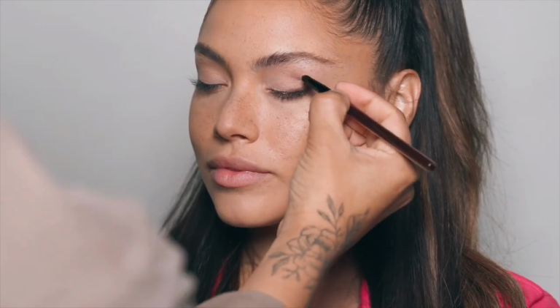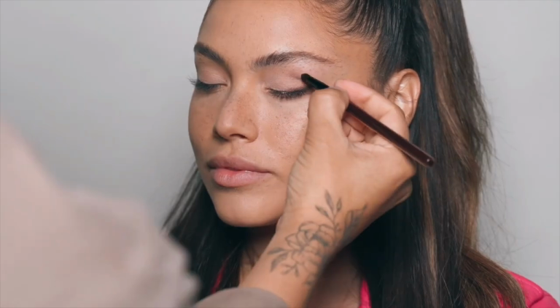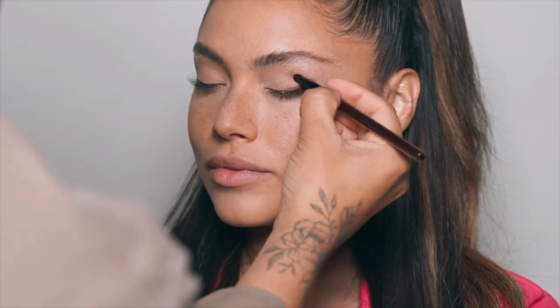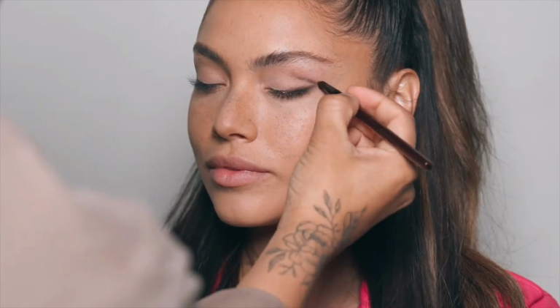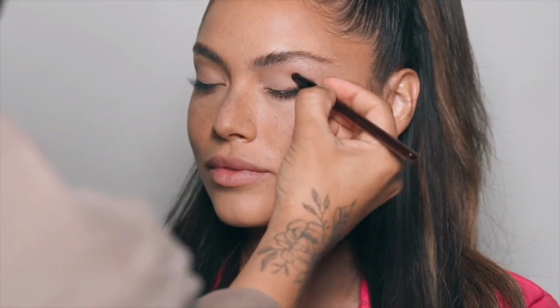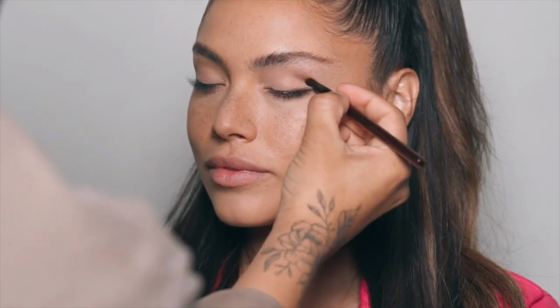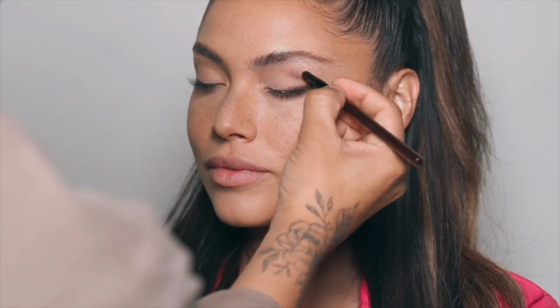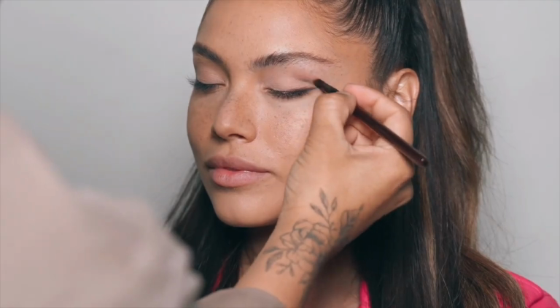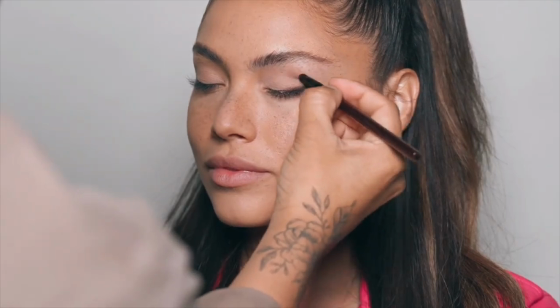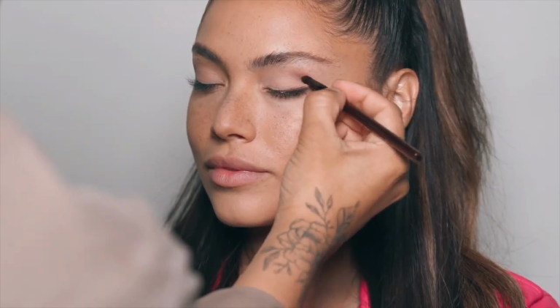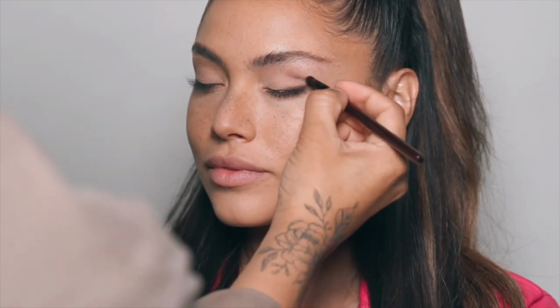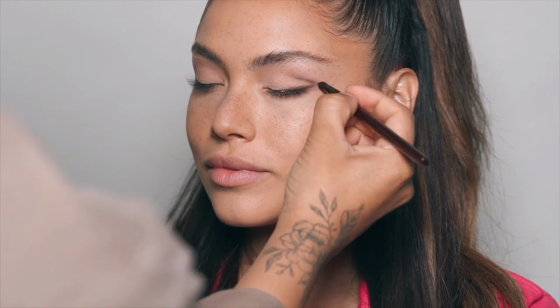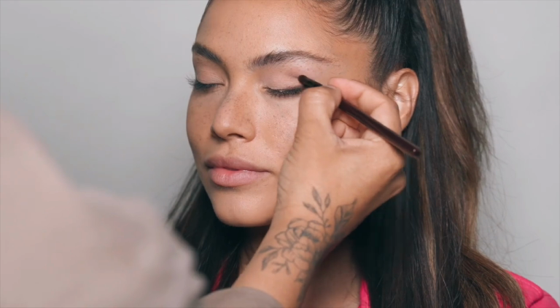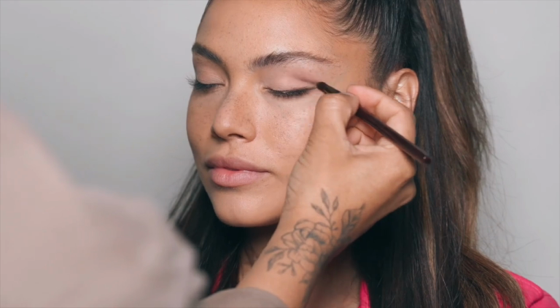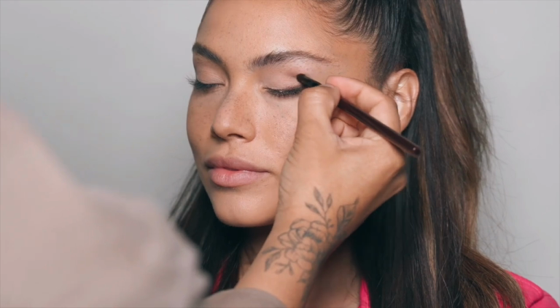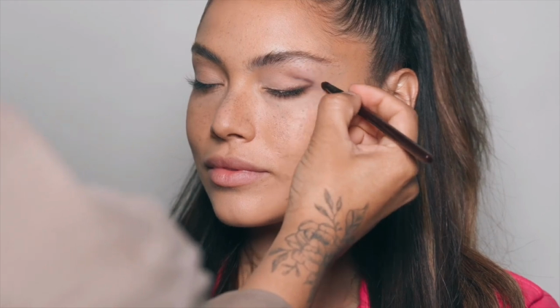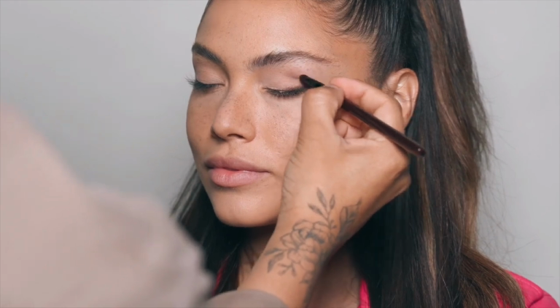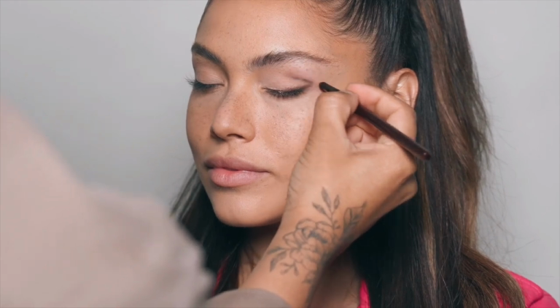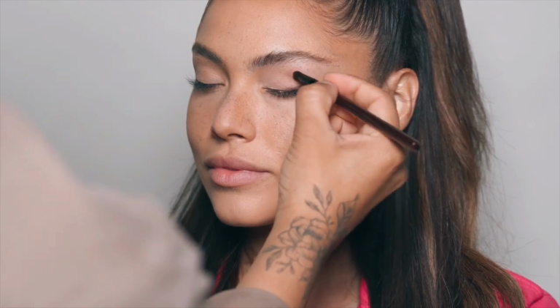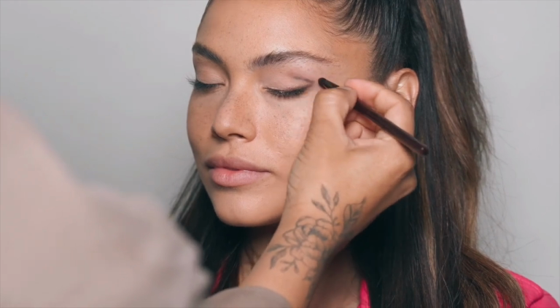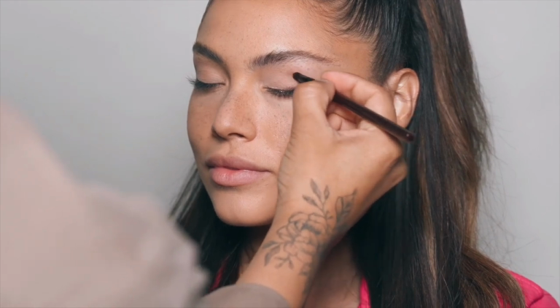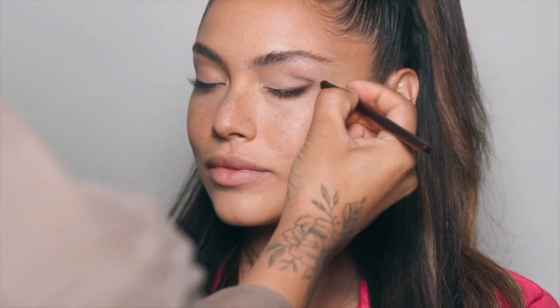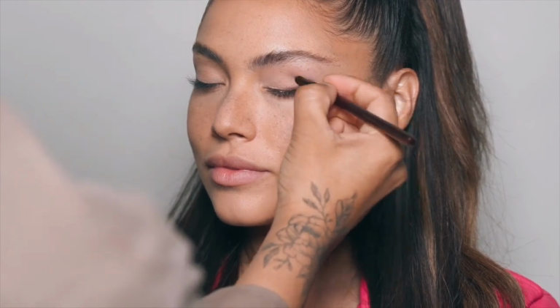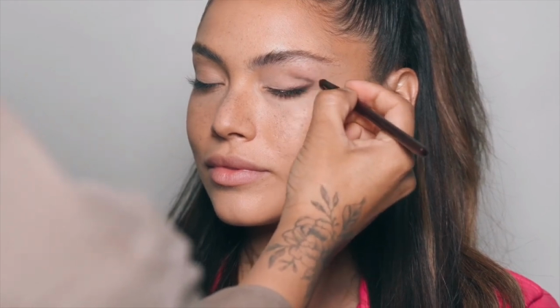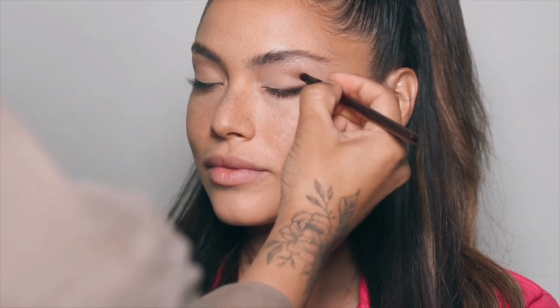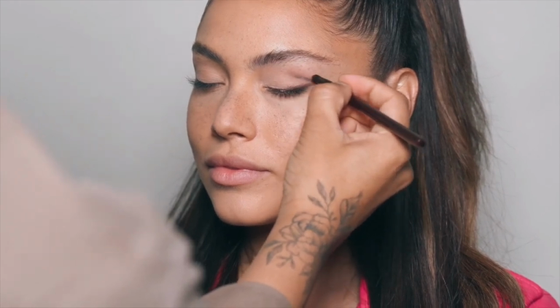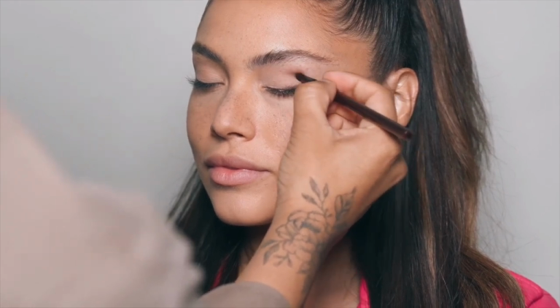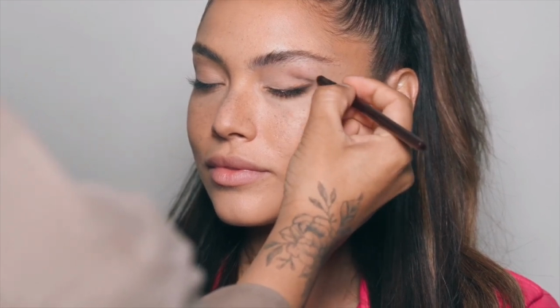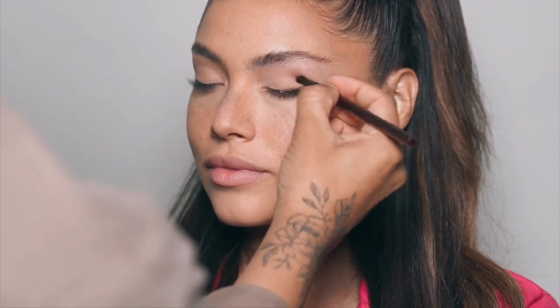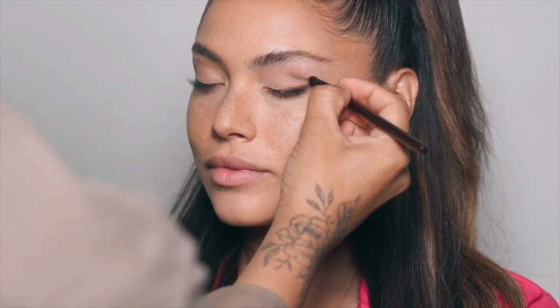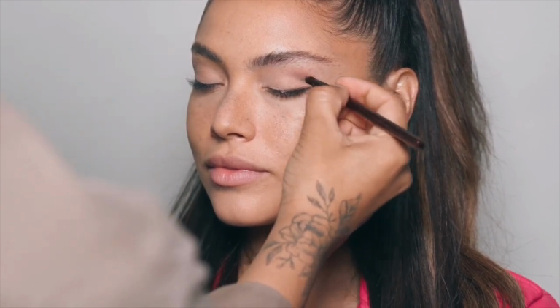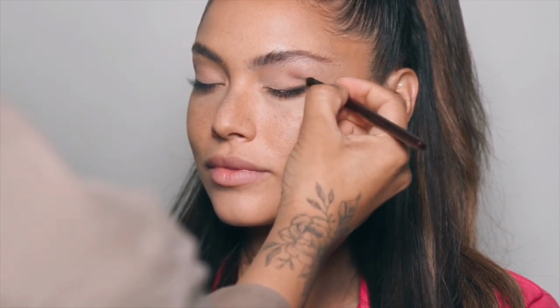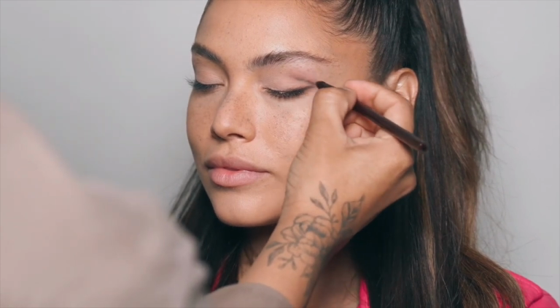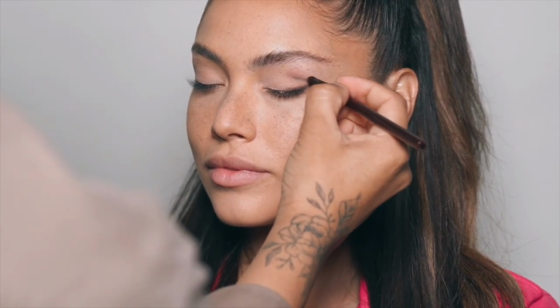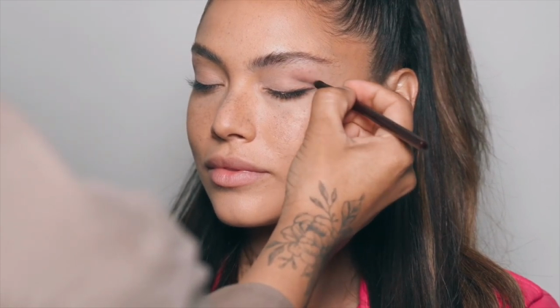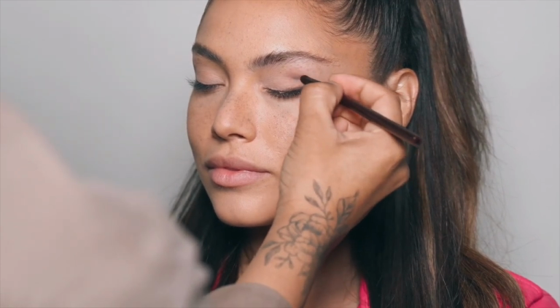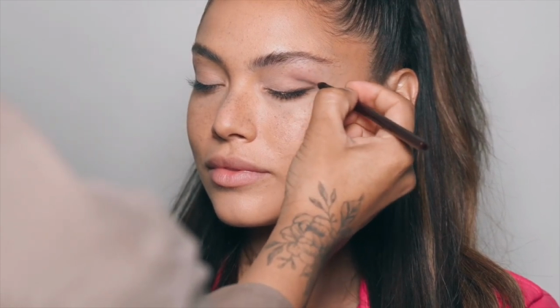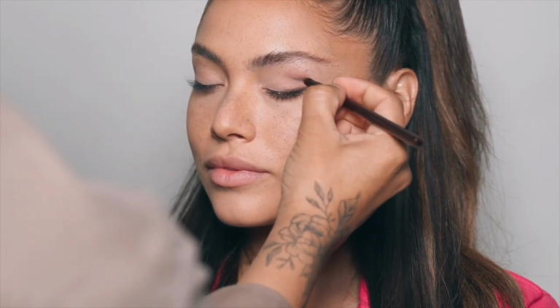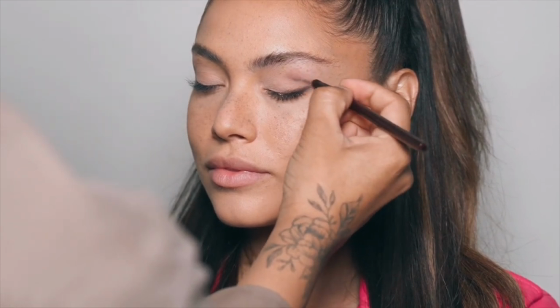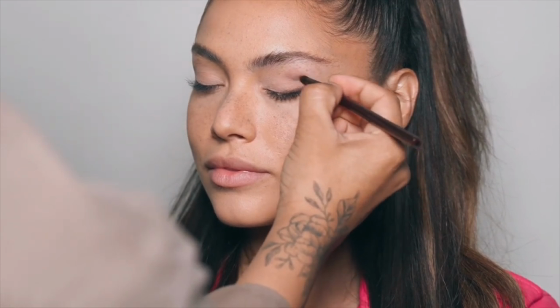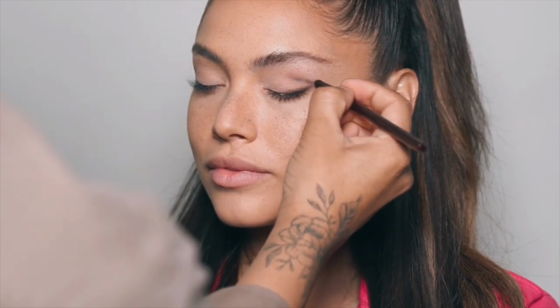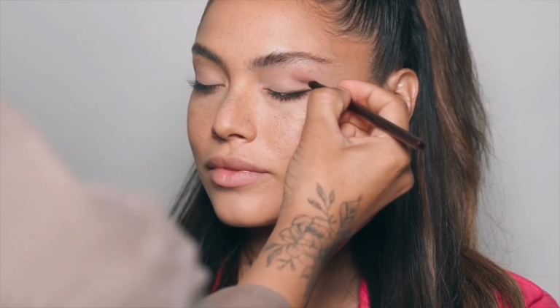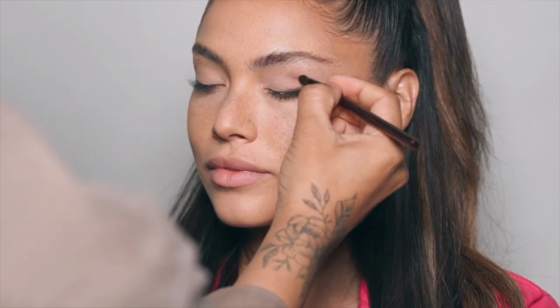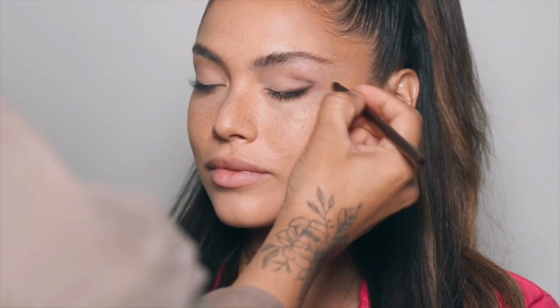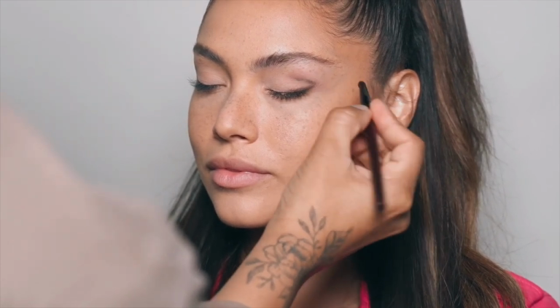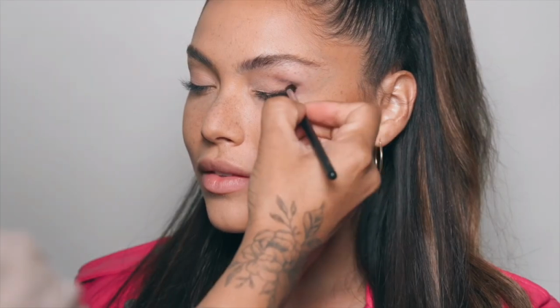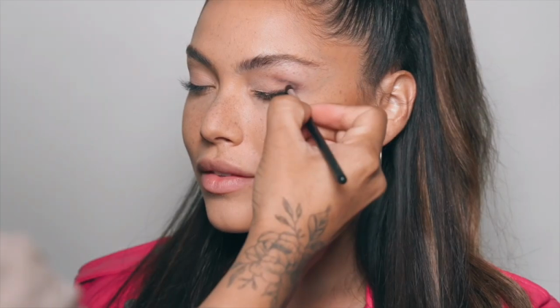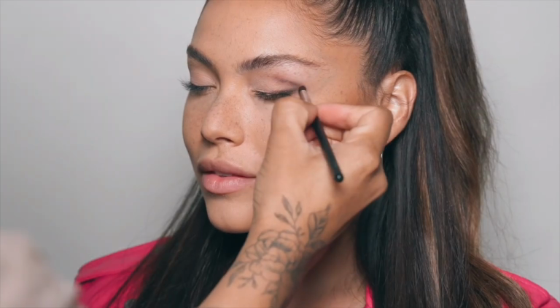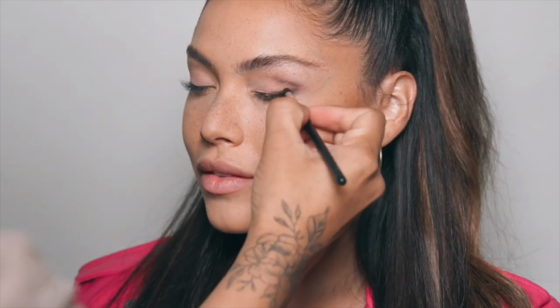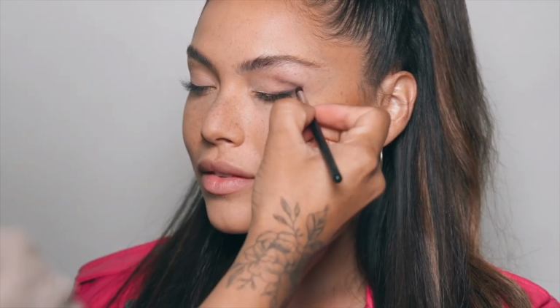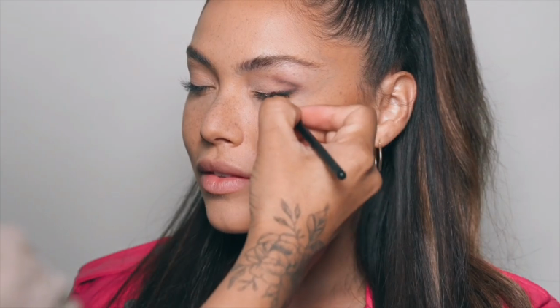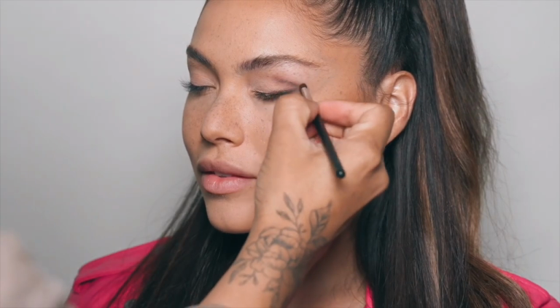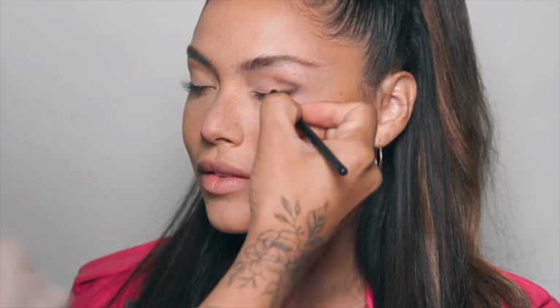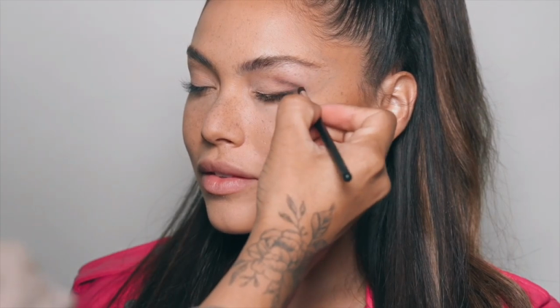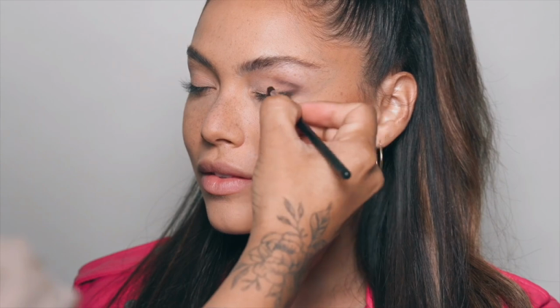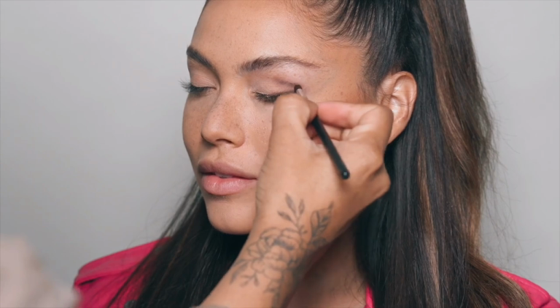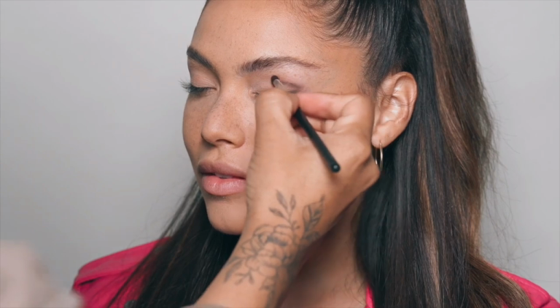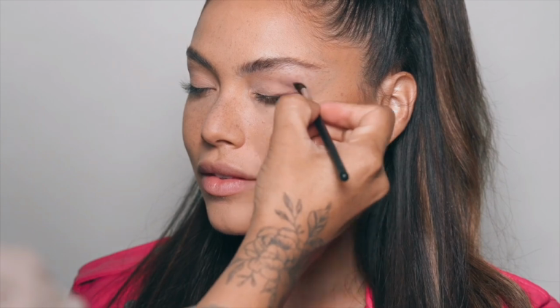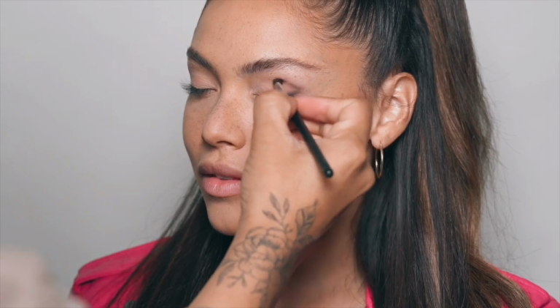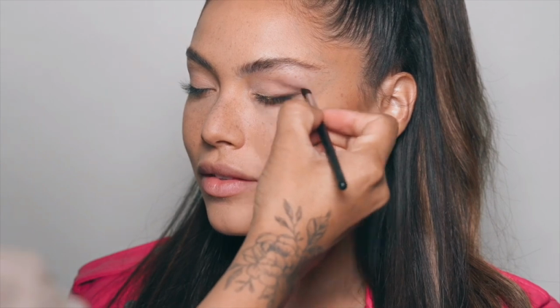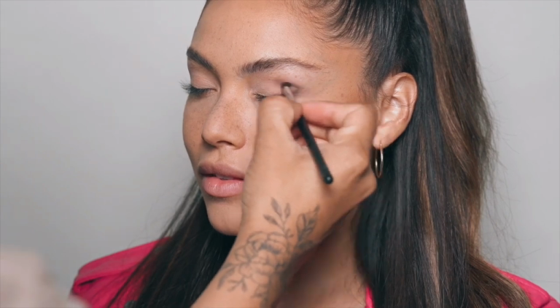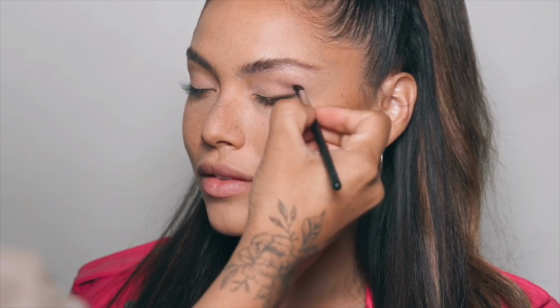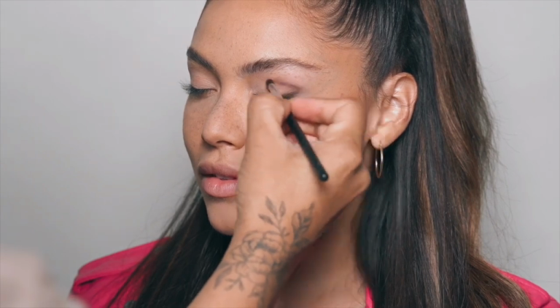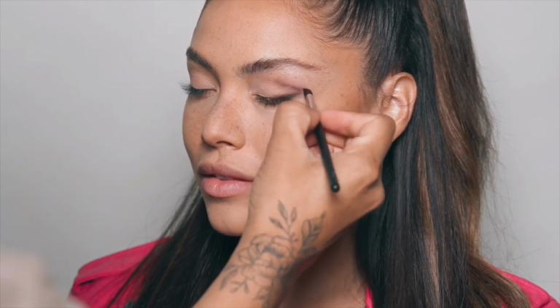I'm showing you guys an easy way of how to recreate this Thank You Next look. This is like 2023 Thank You Next.